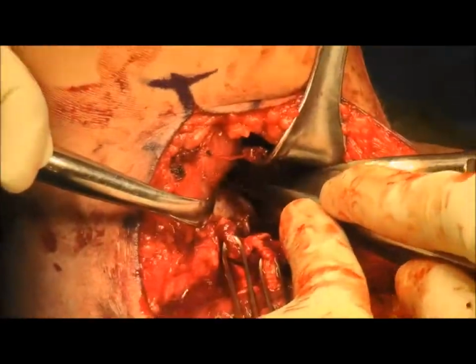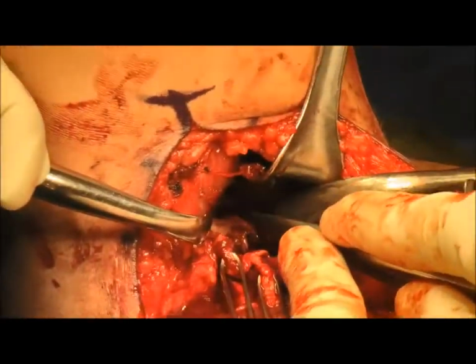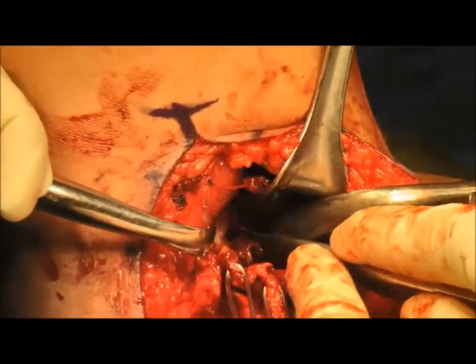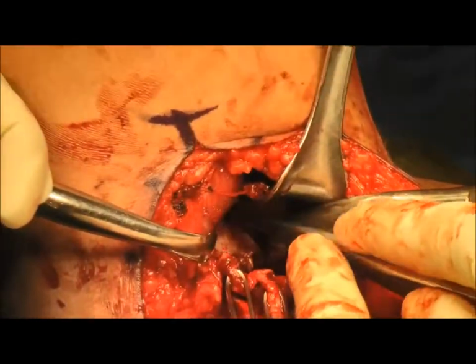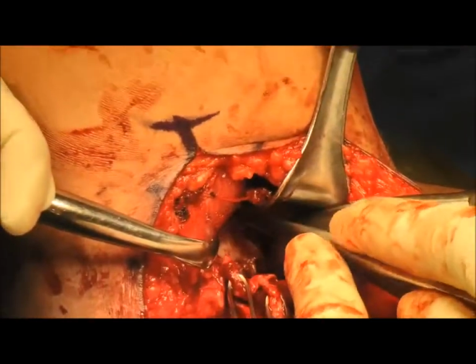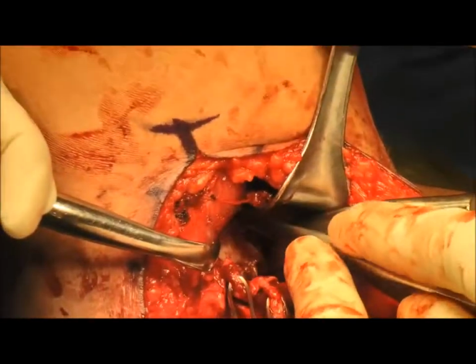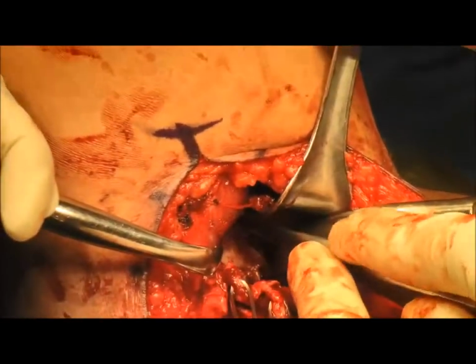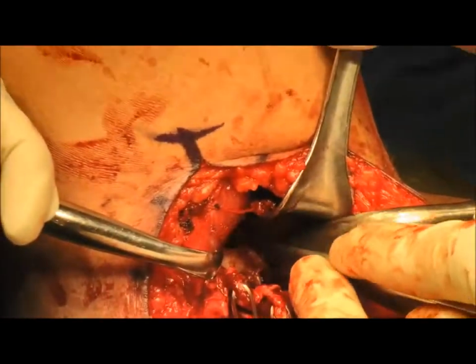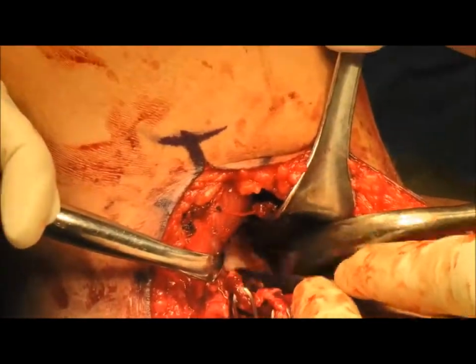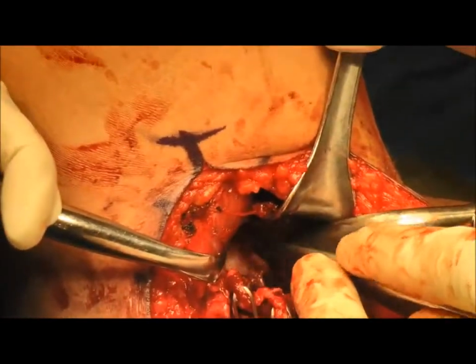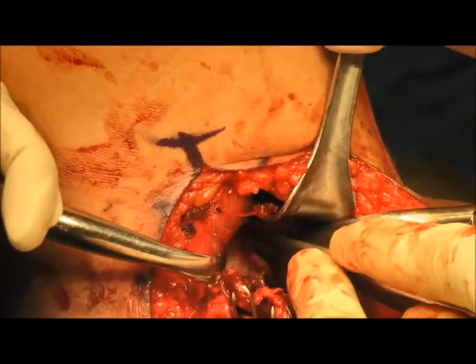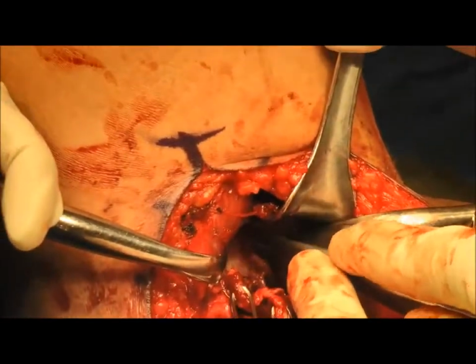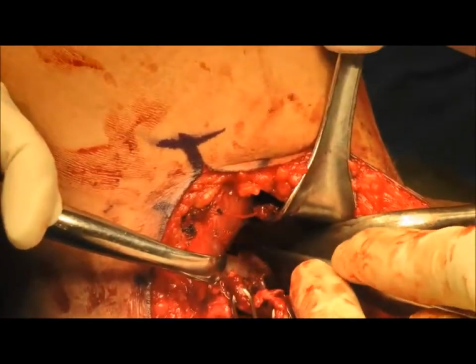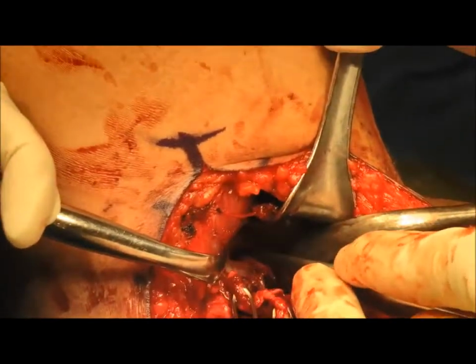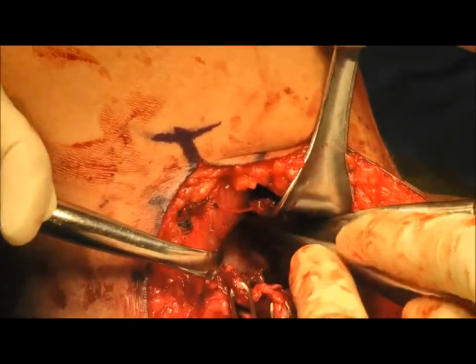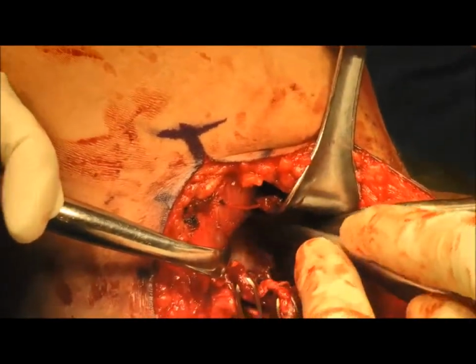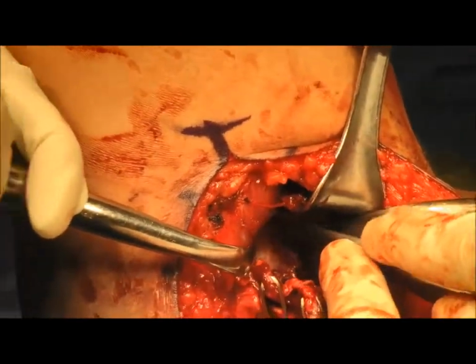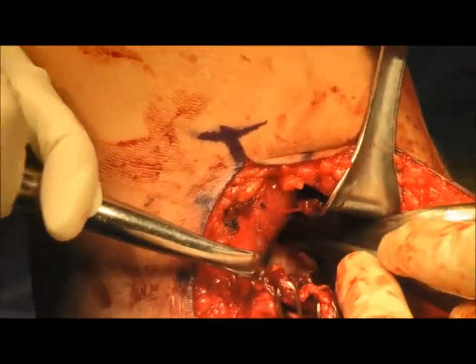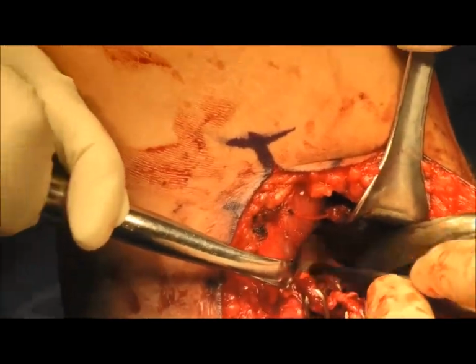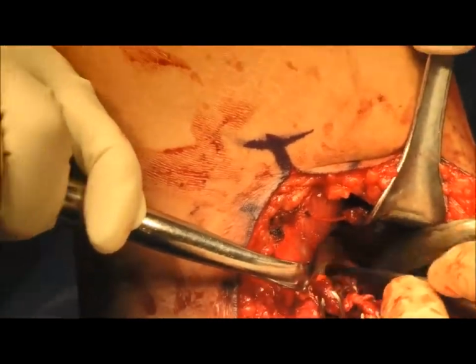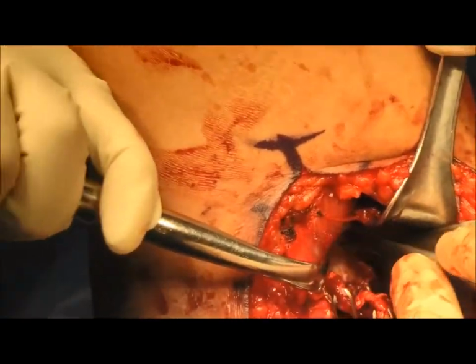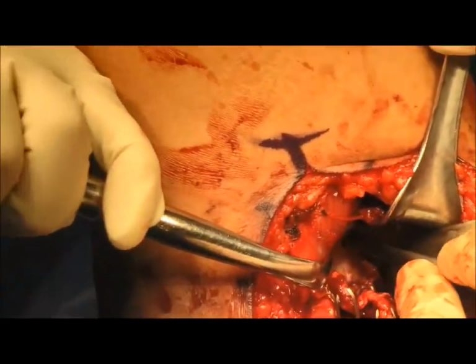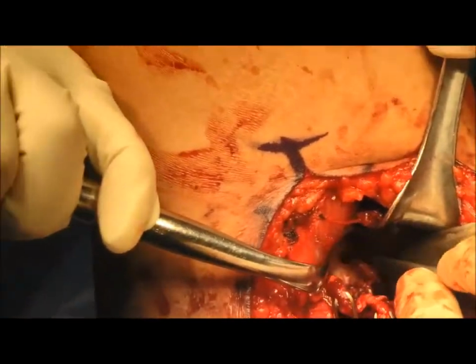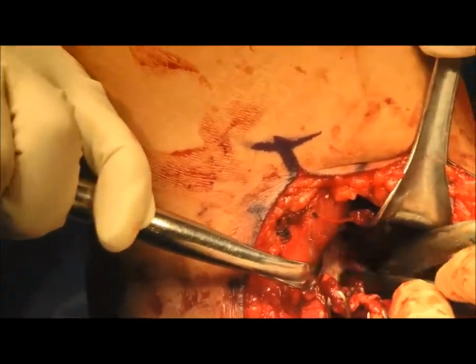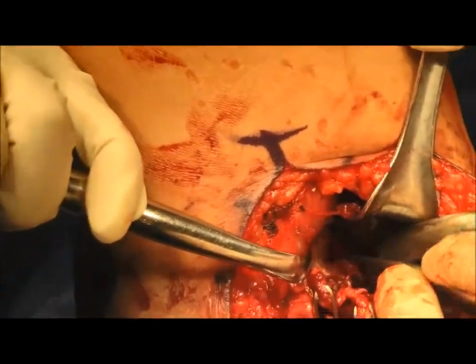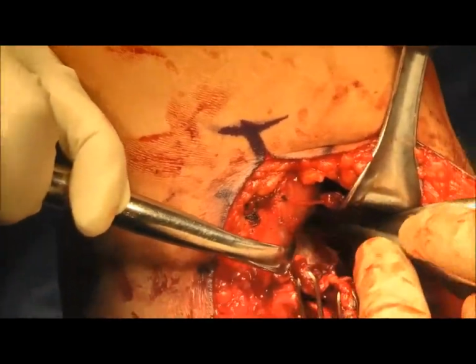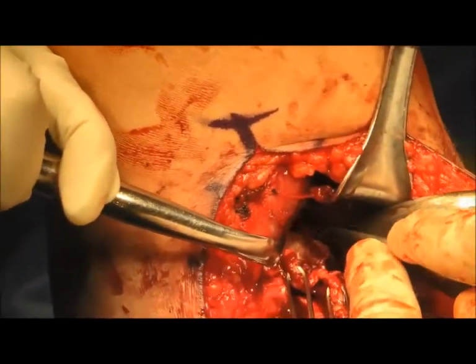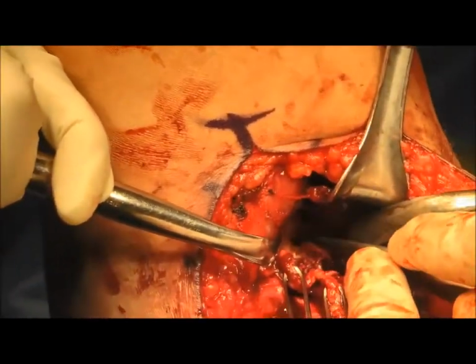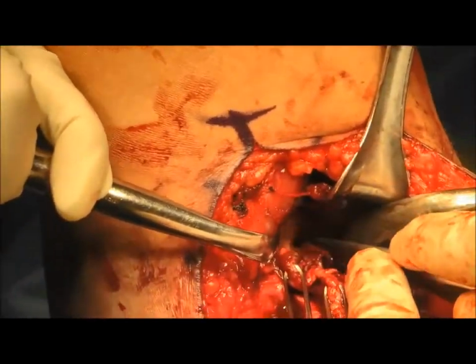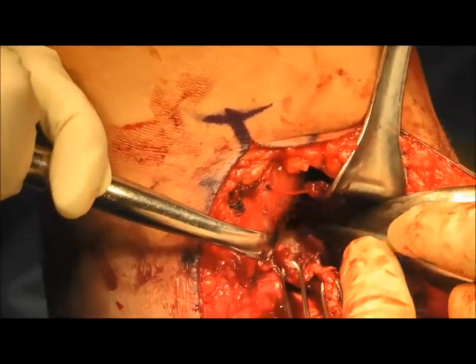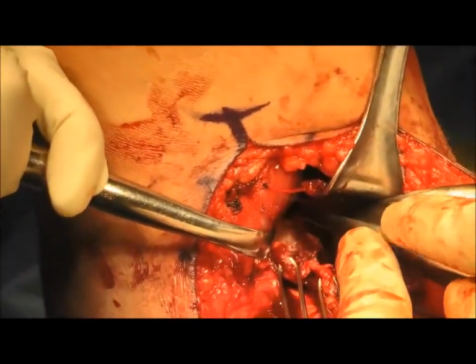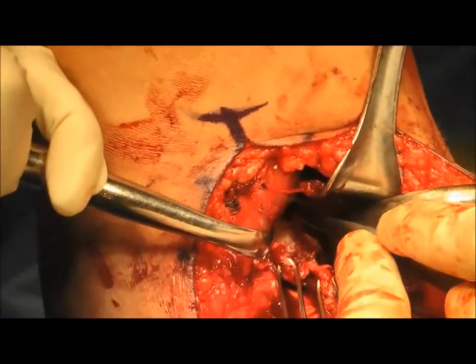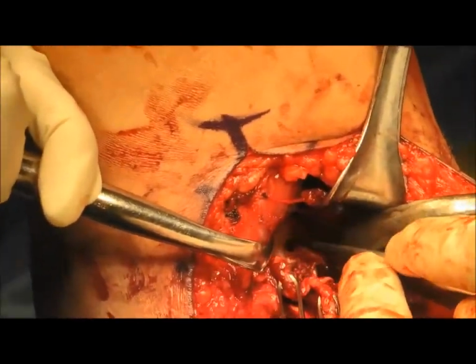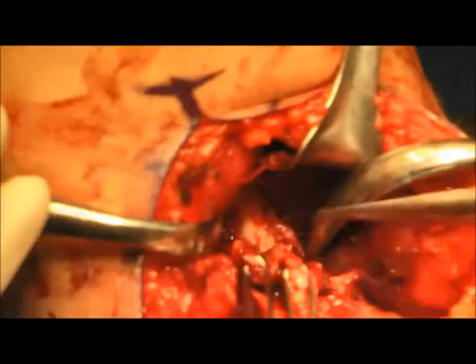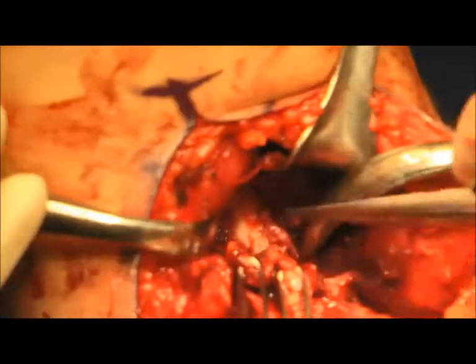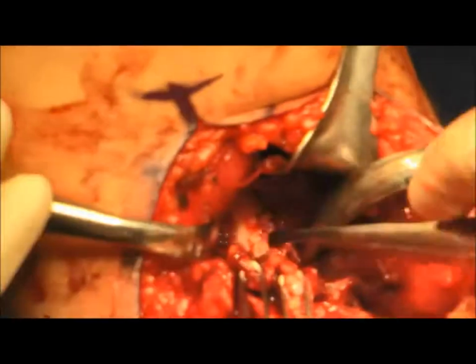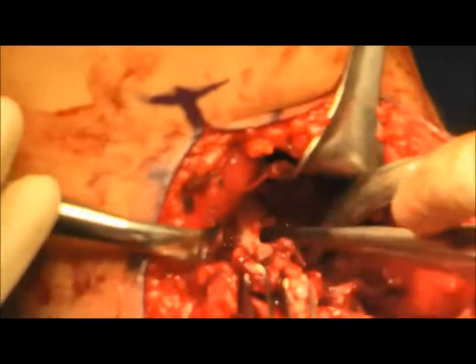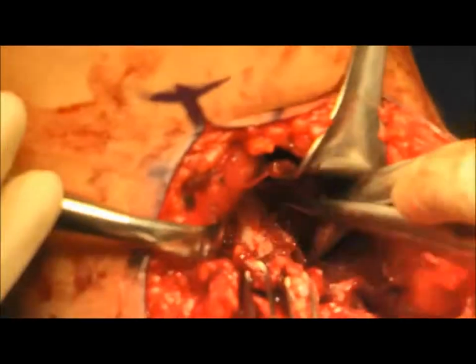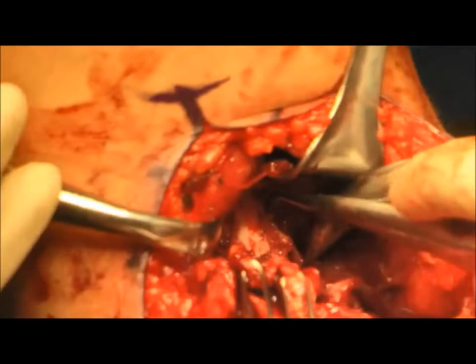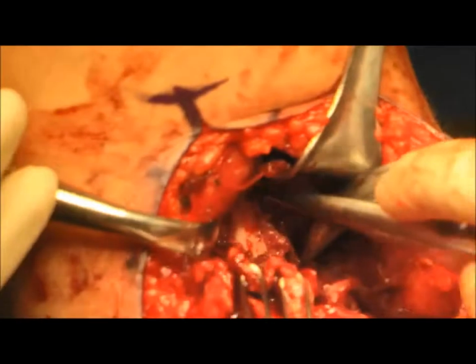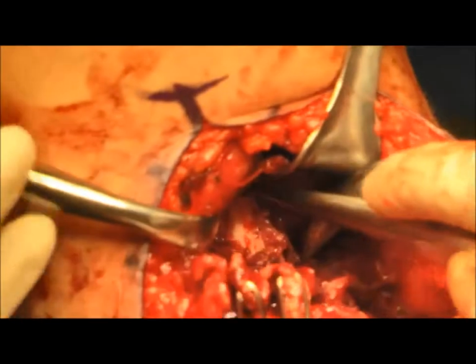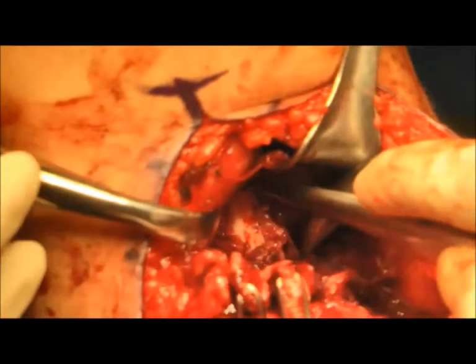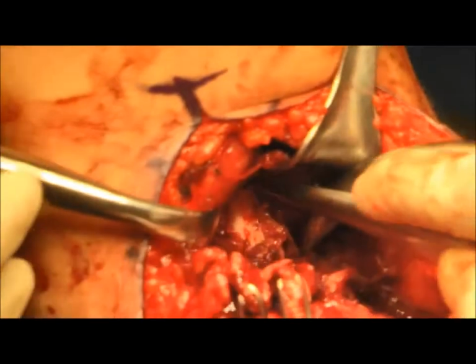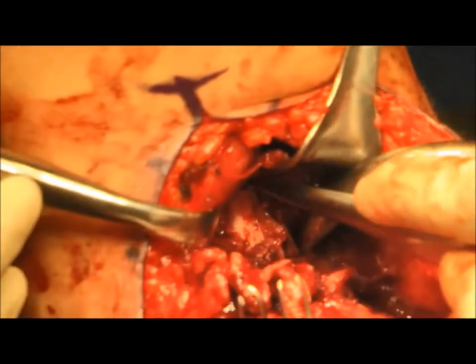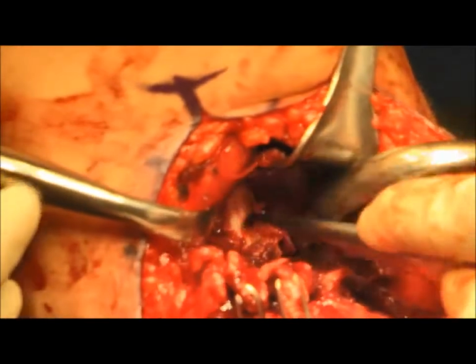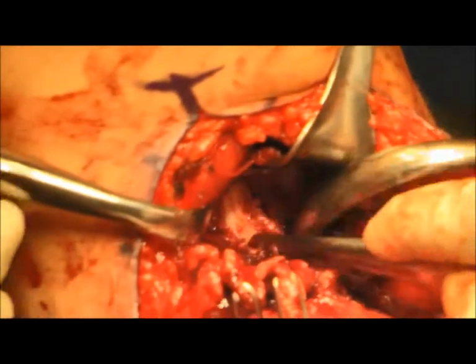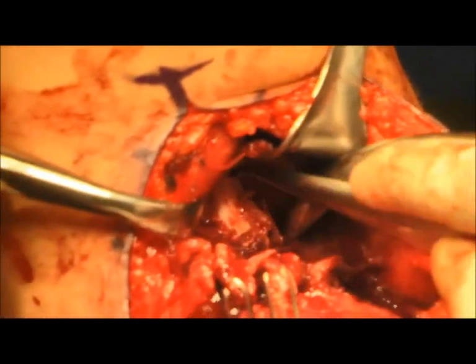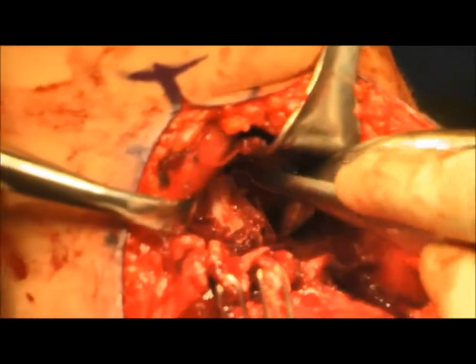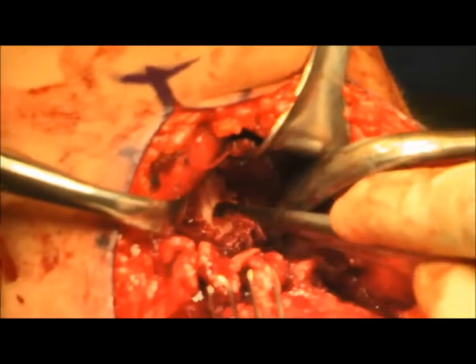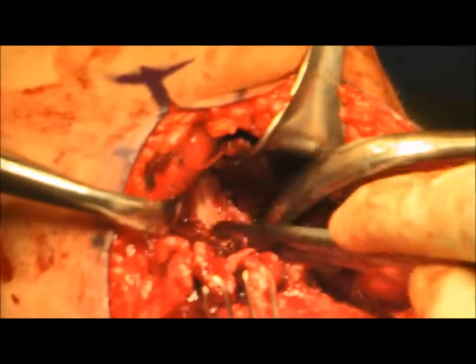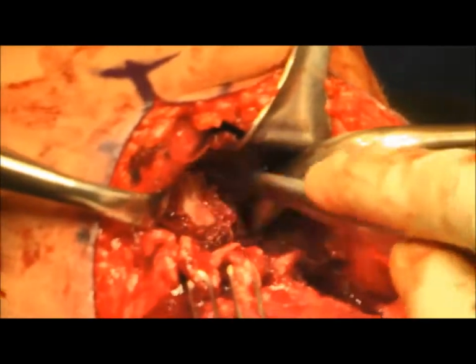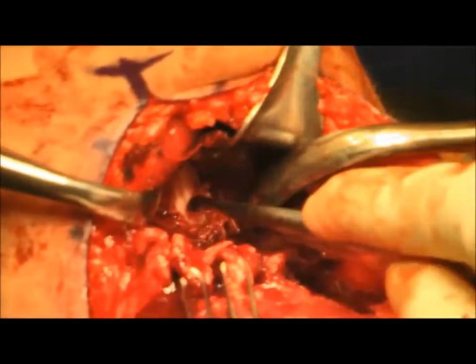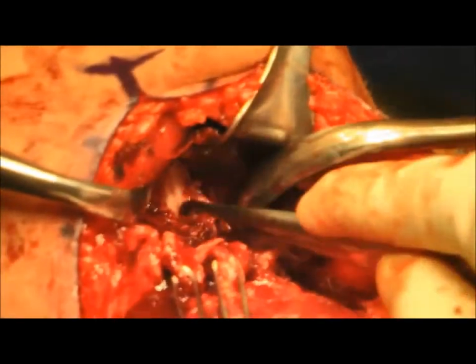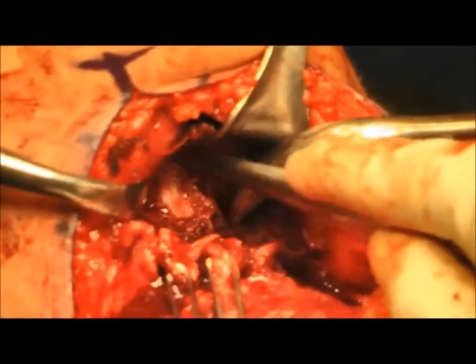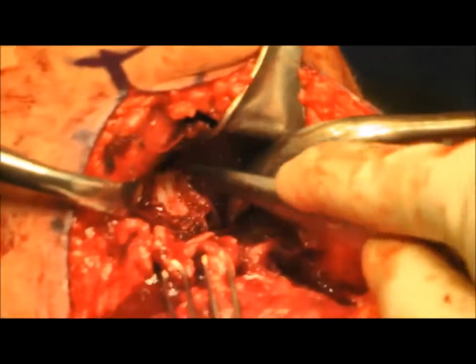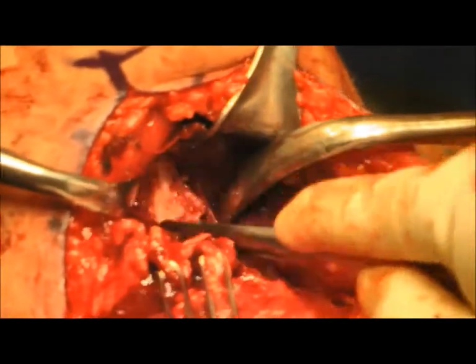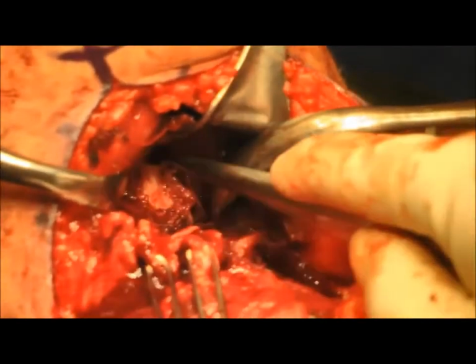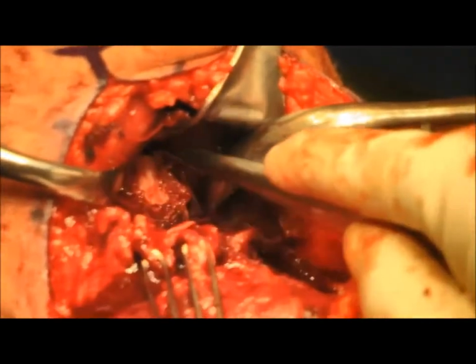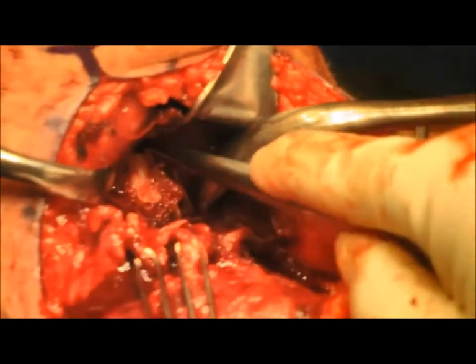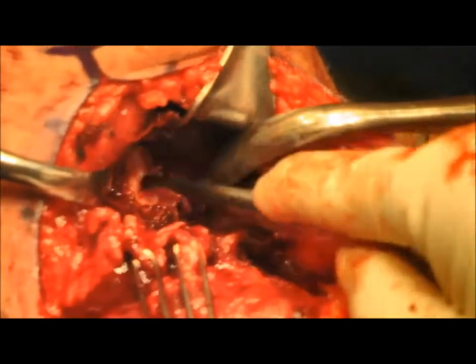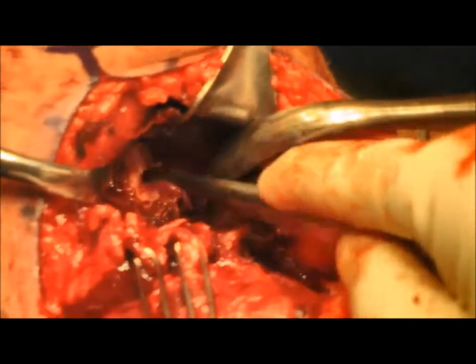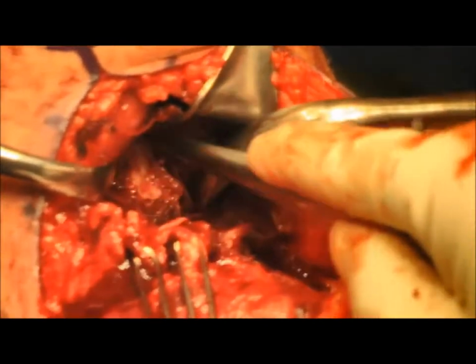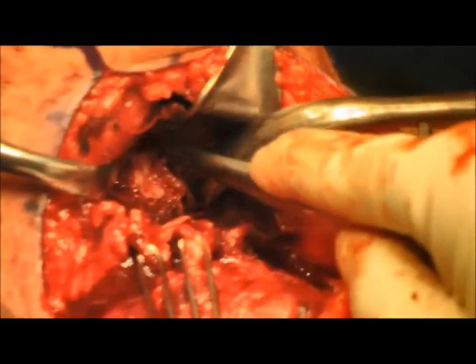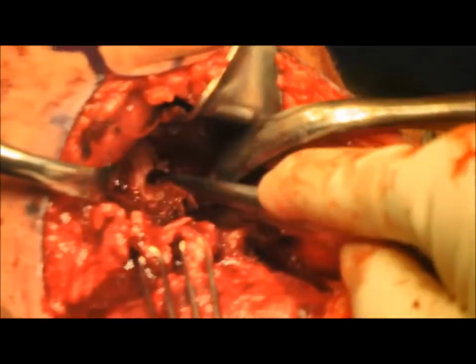Next, the cortical bone is abraded with a curette in order to stimulate a biologic healing response.